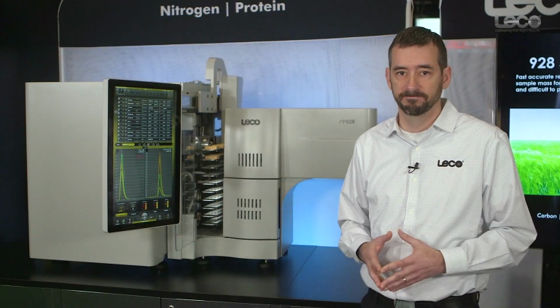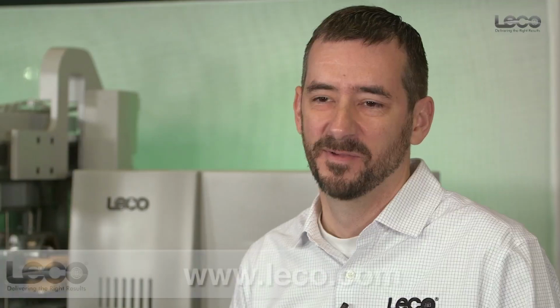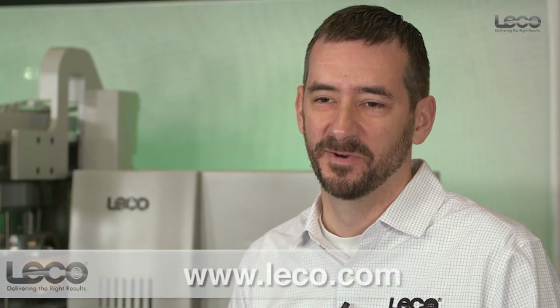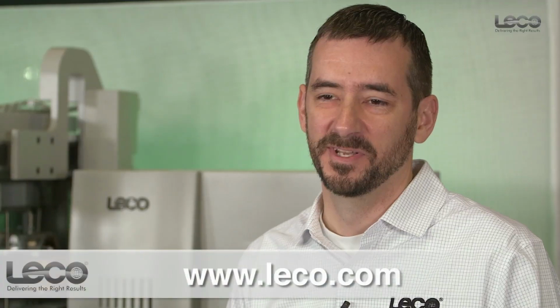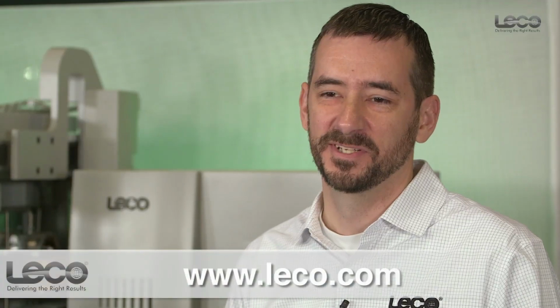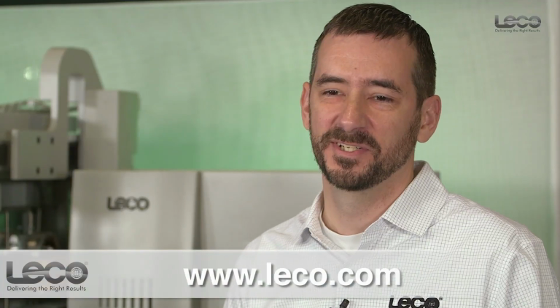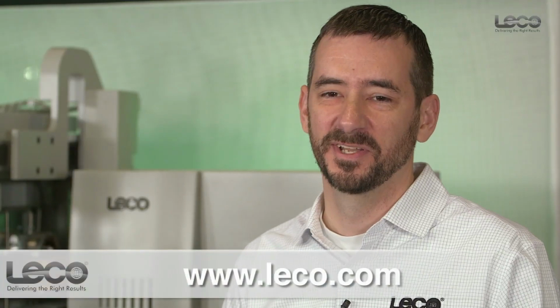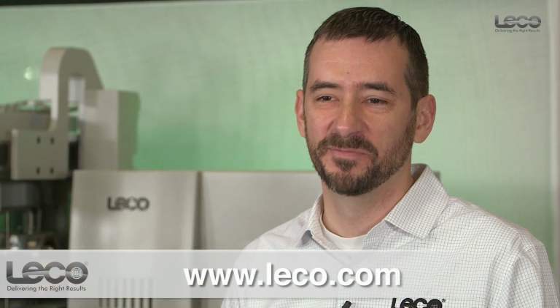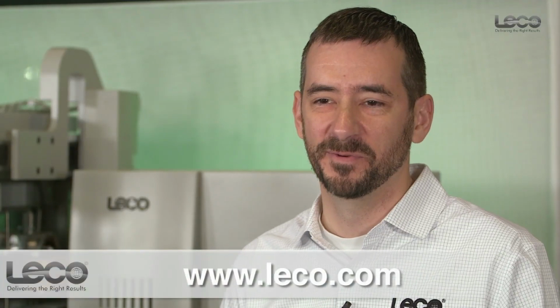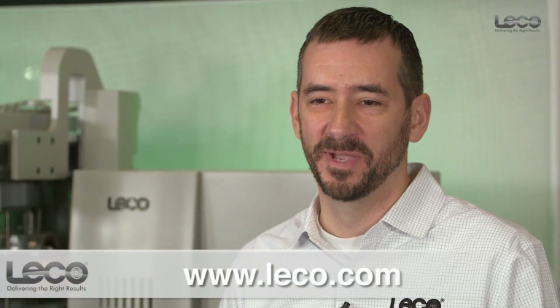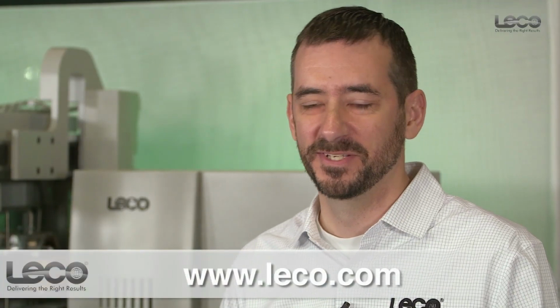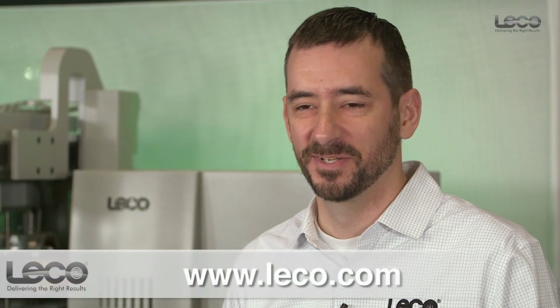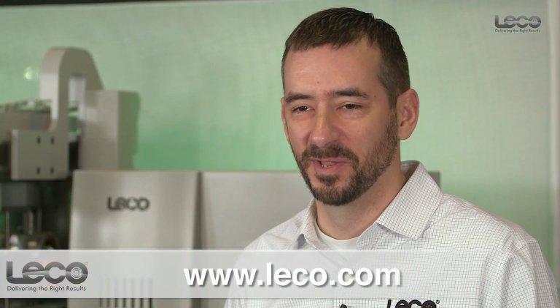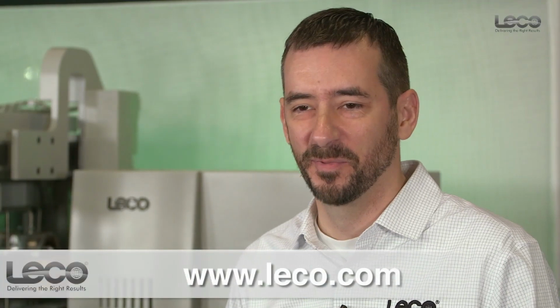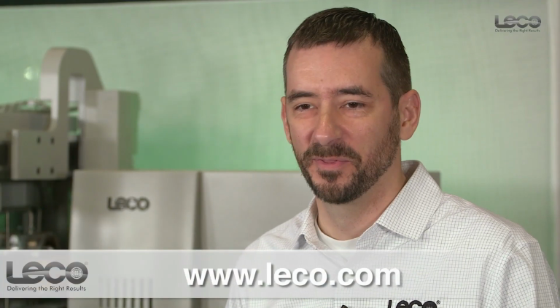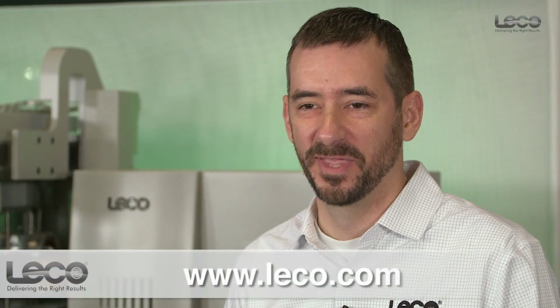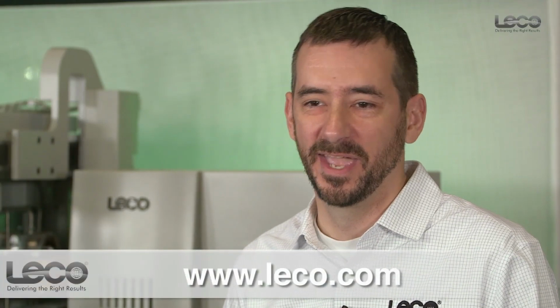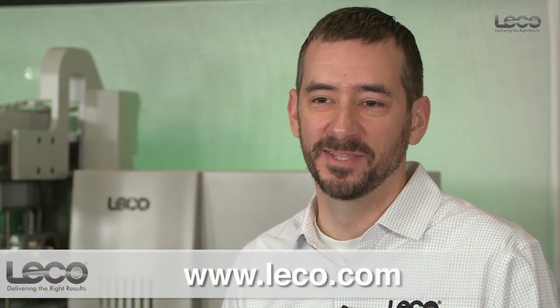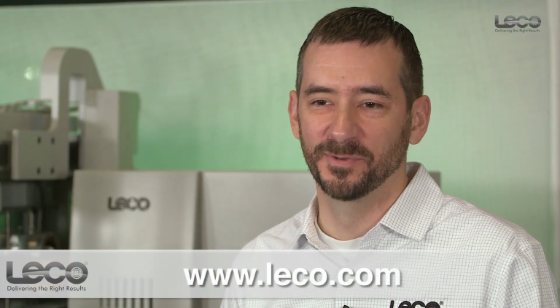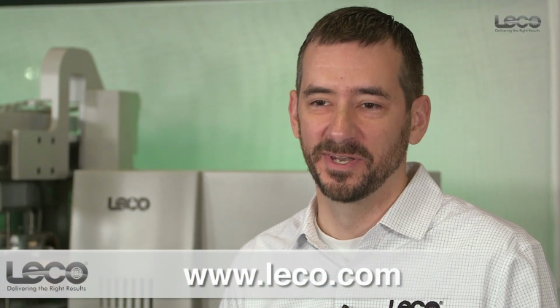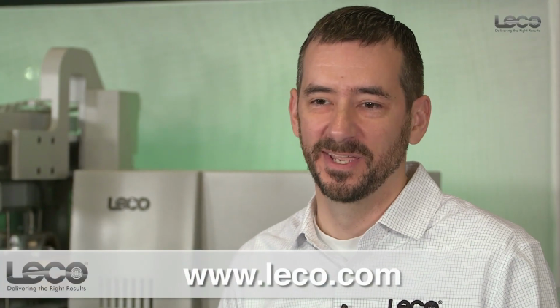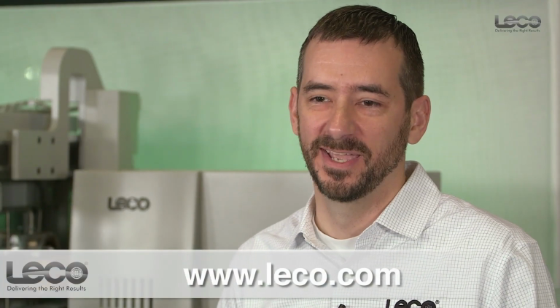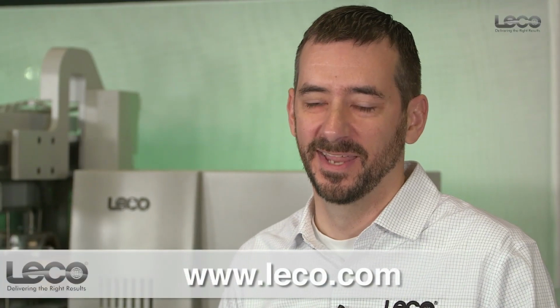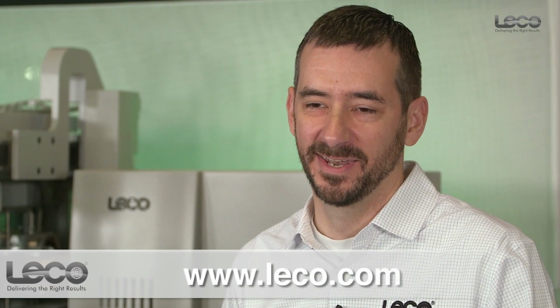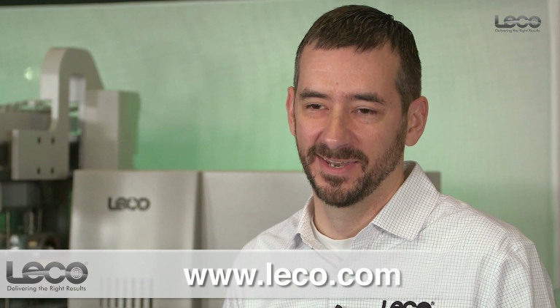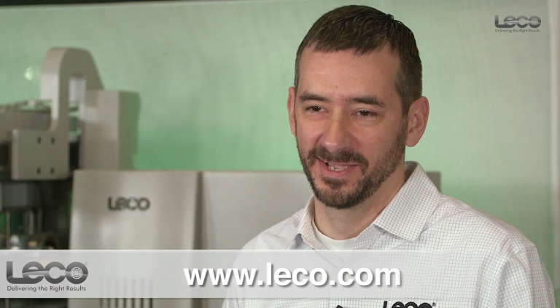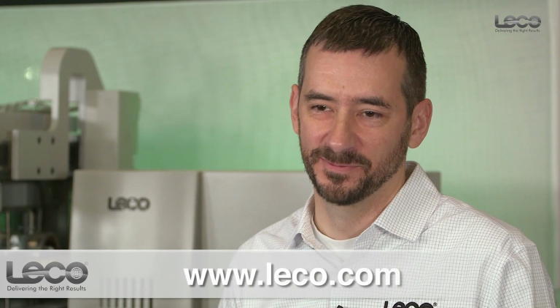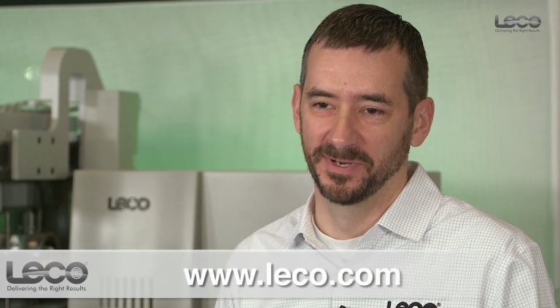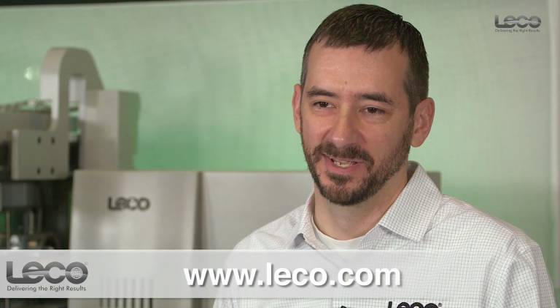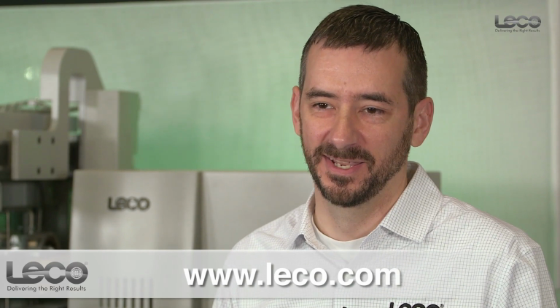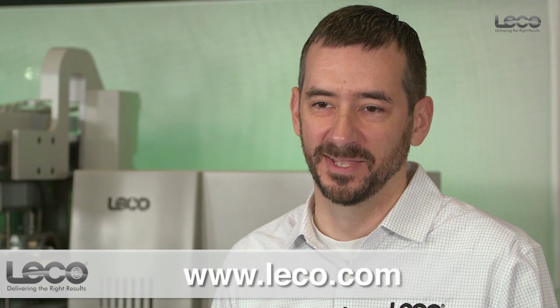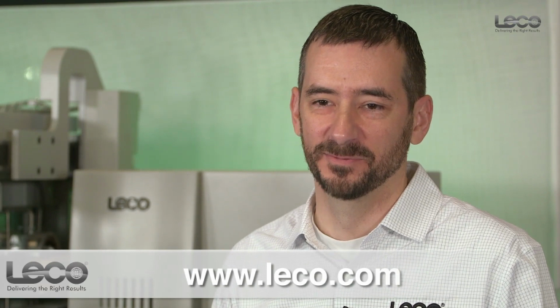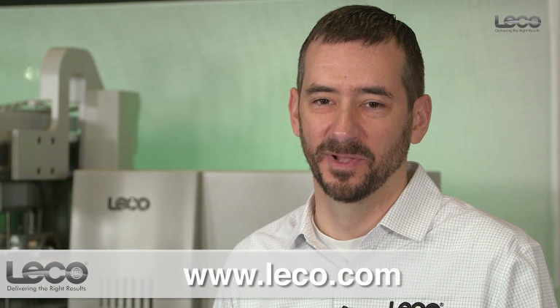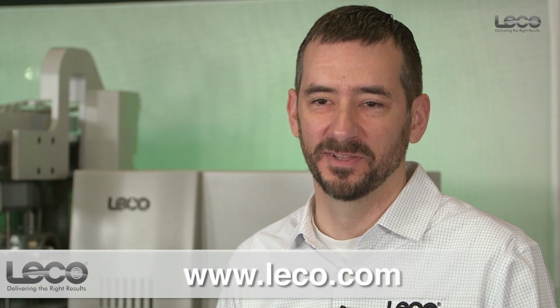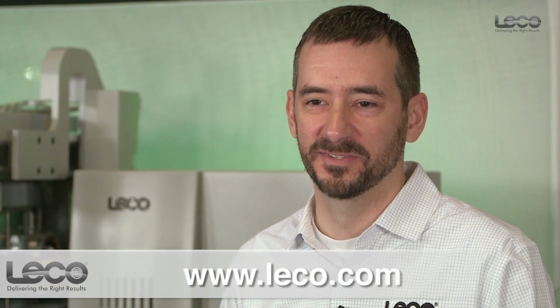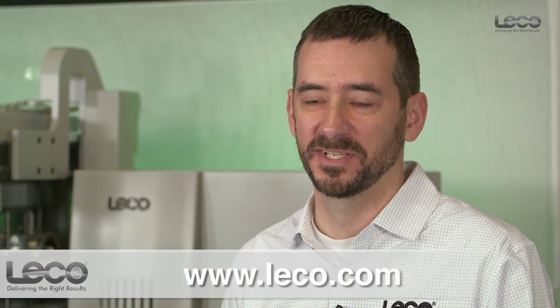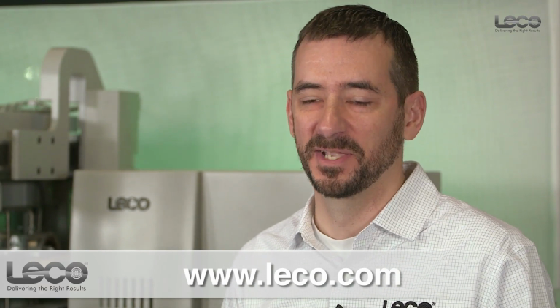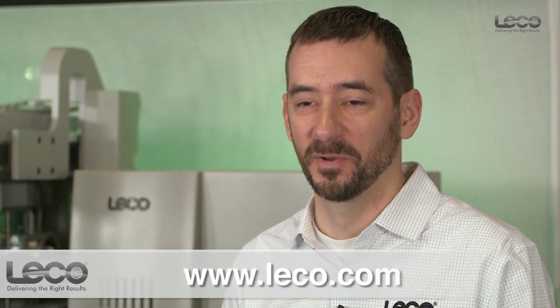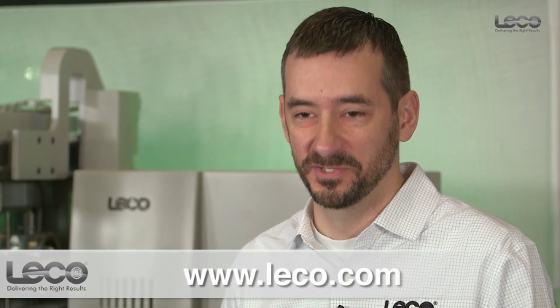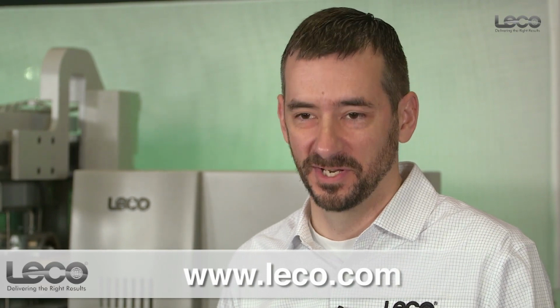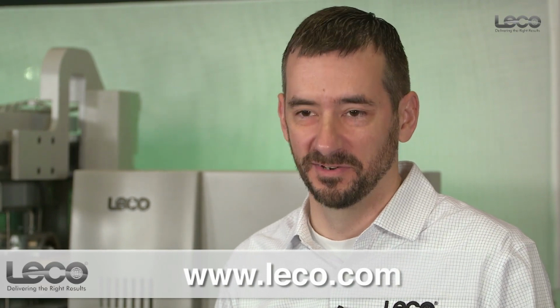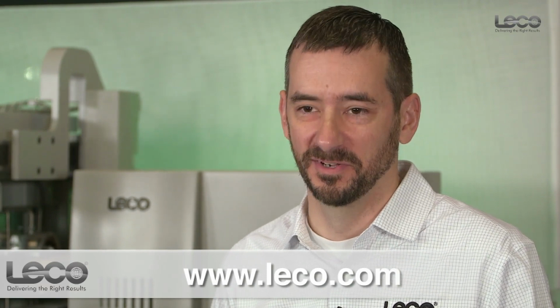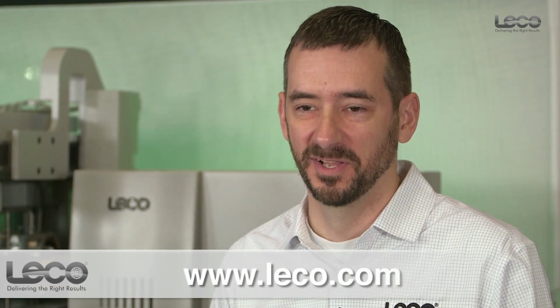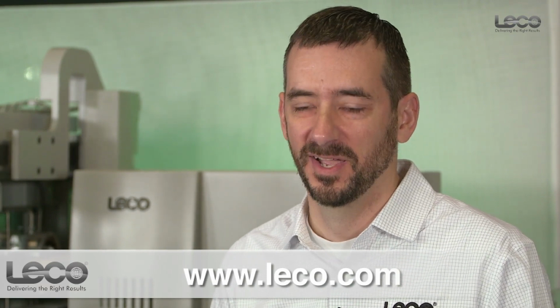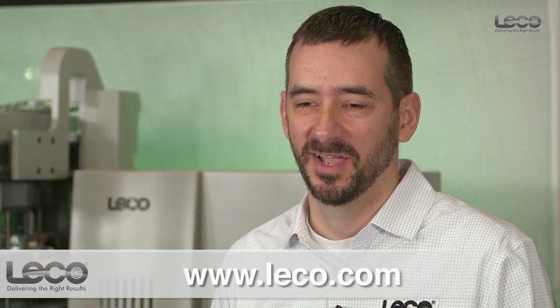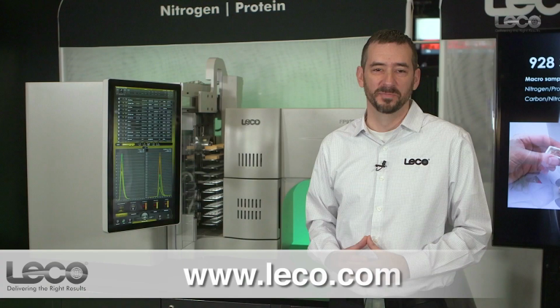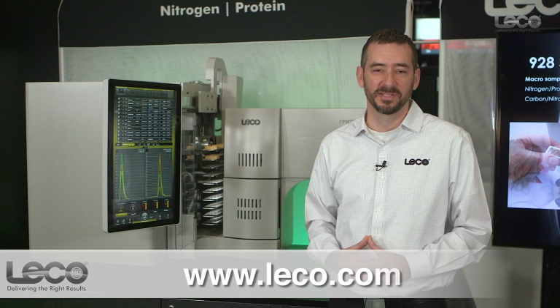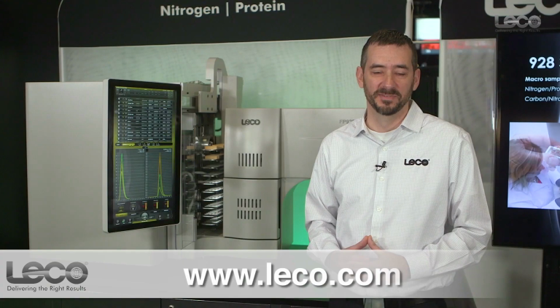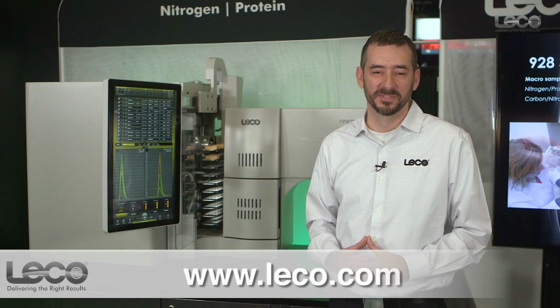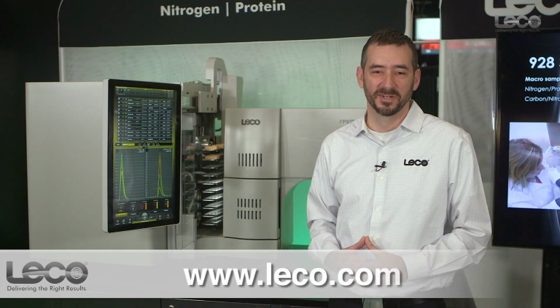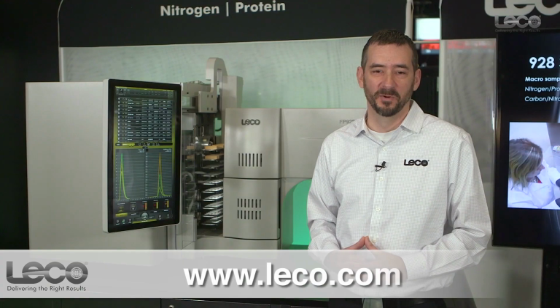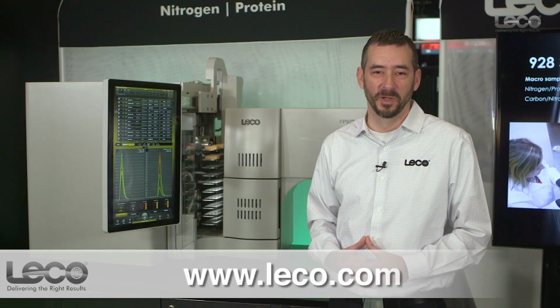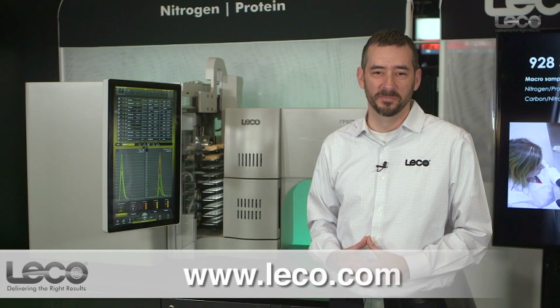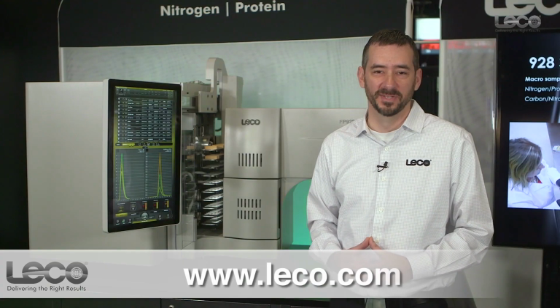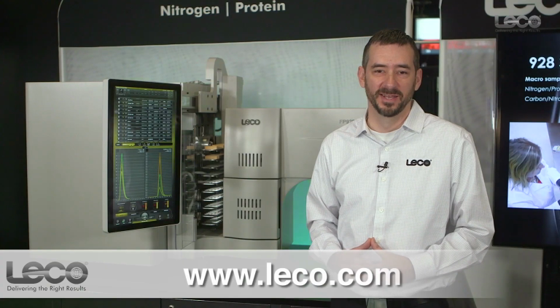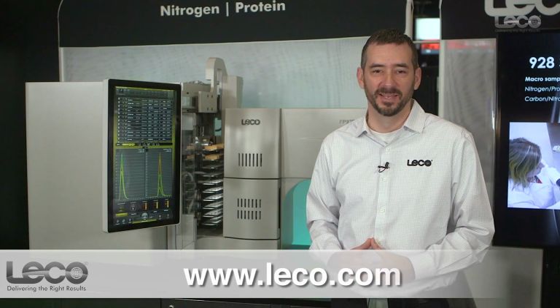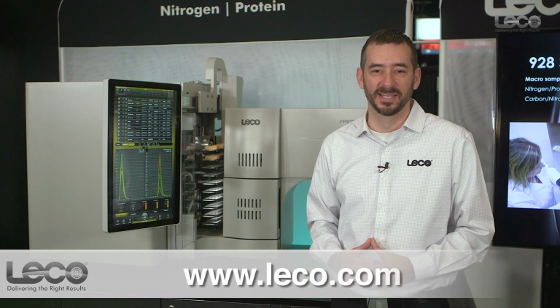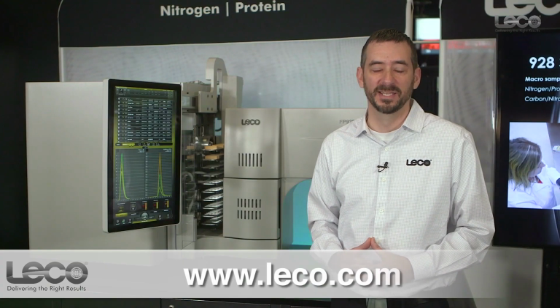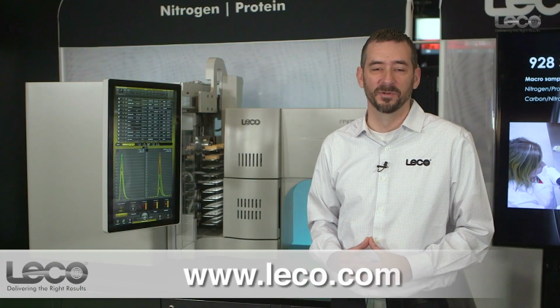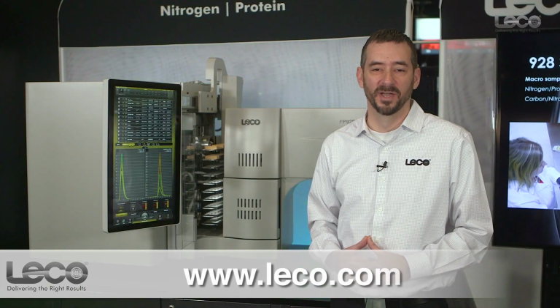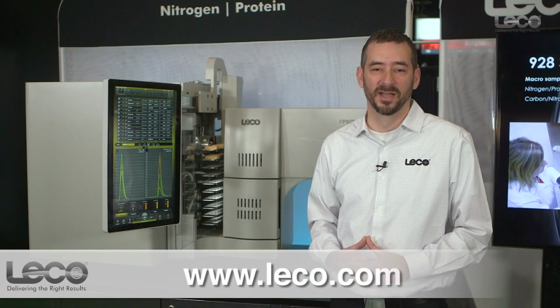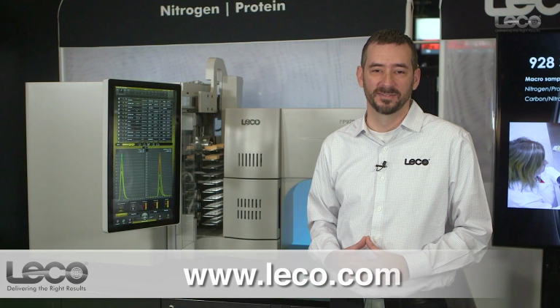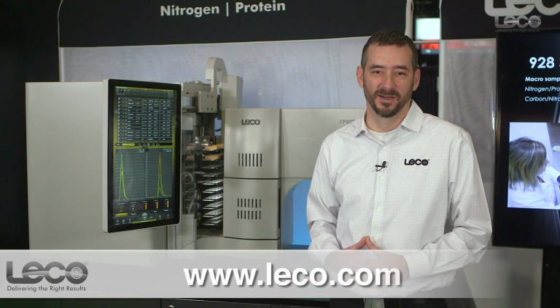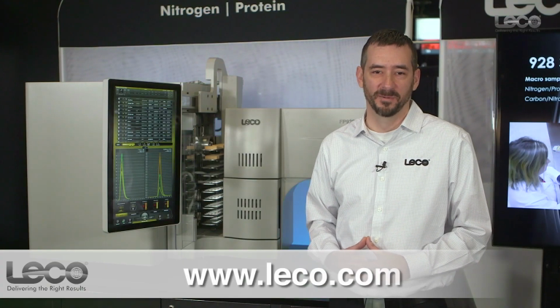For additional information on both the 828 and 928, as well as LECO in general, please visit our website at LECO.com.